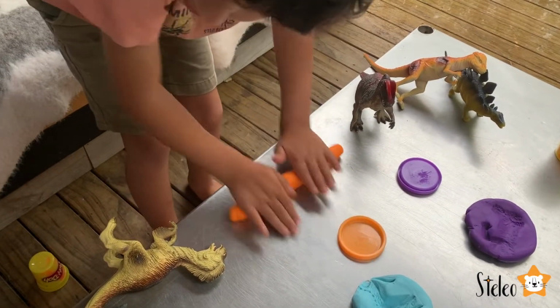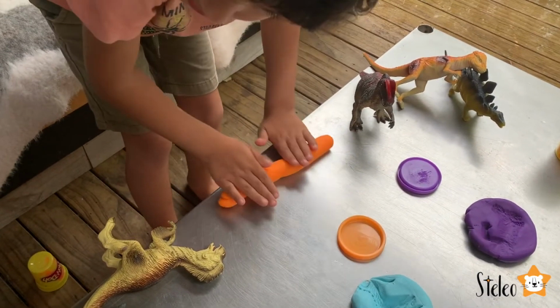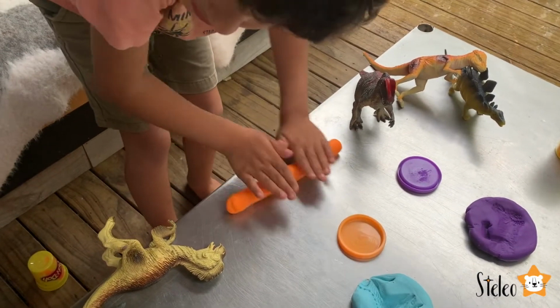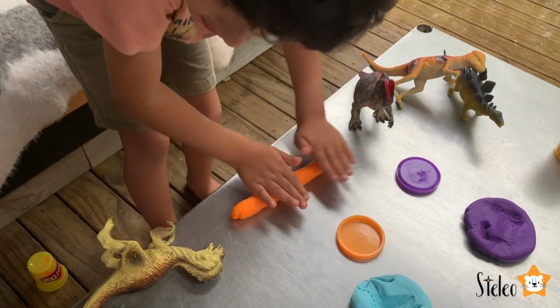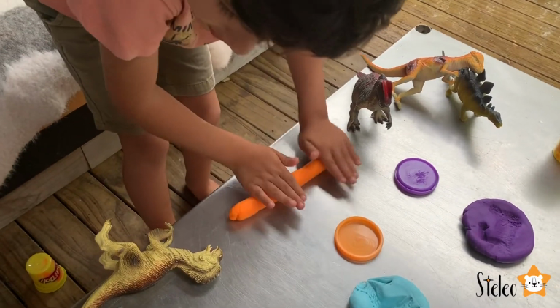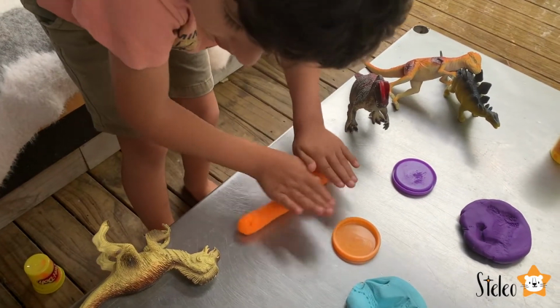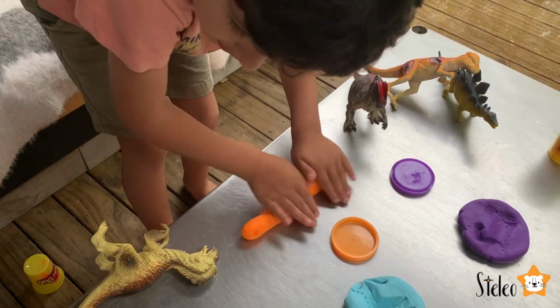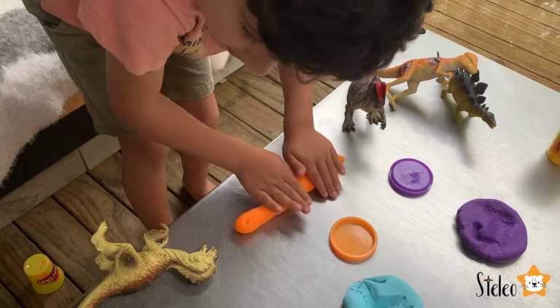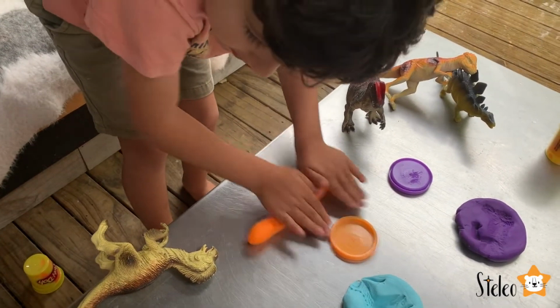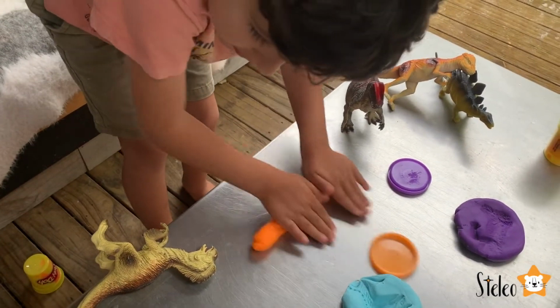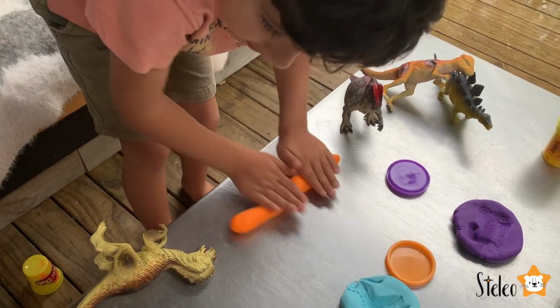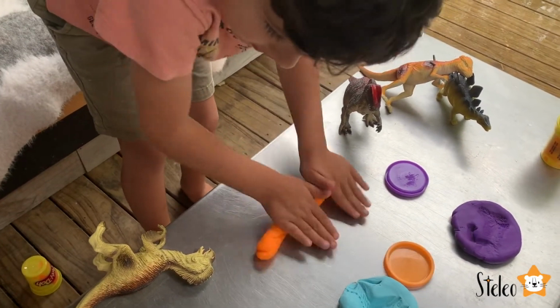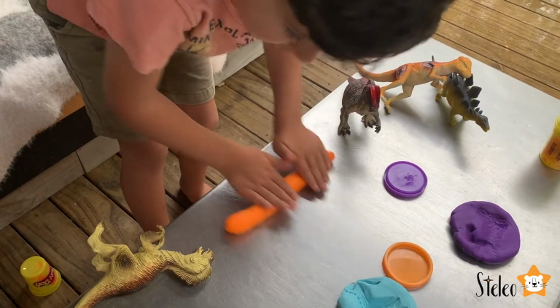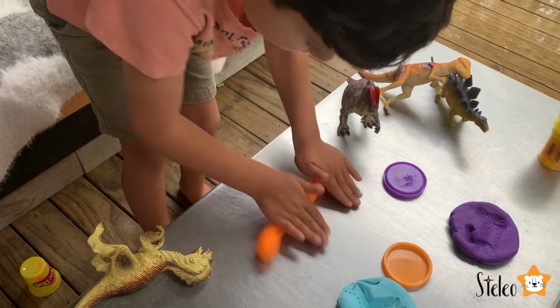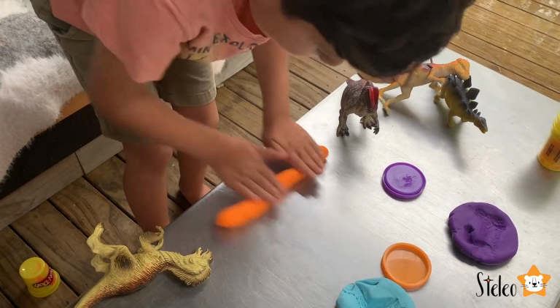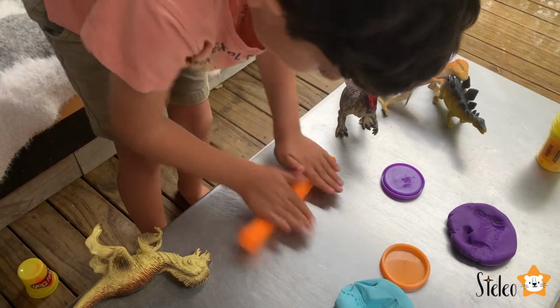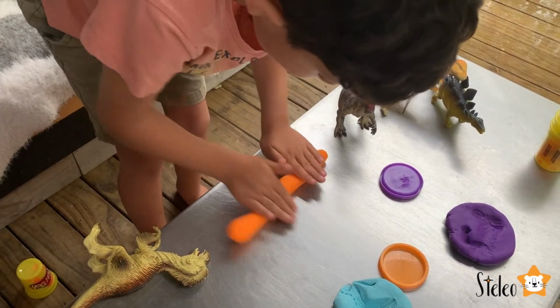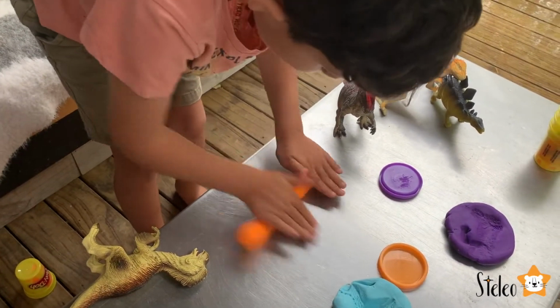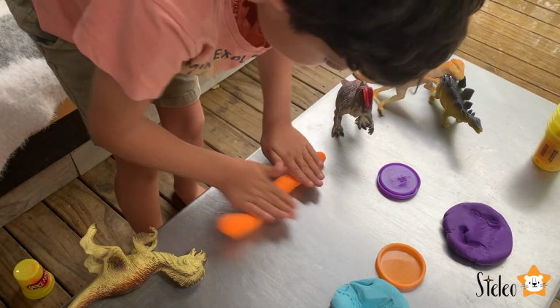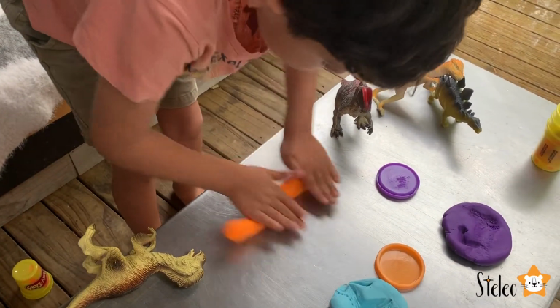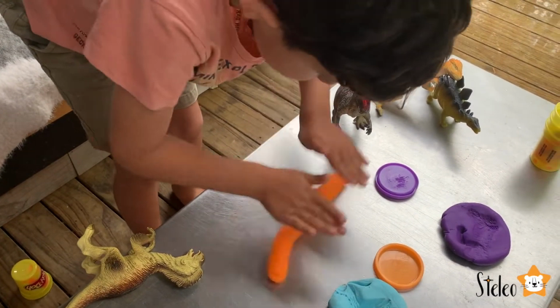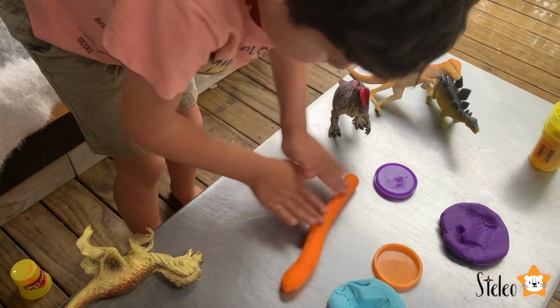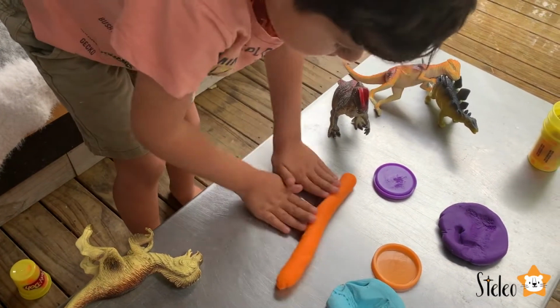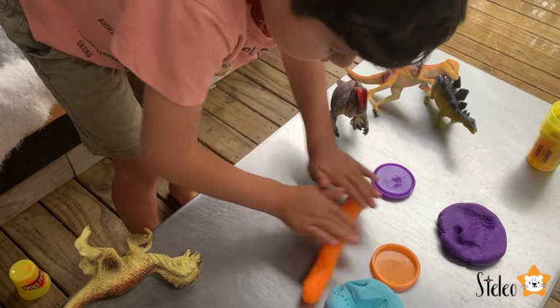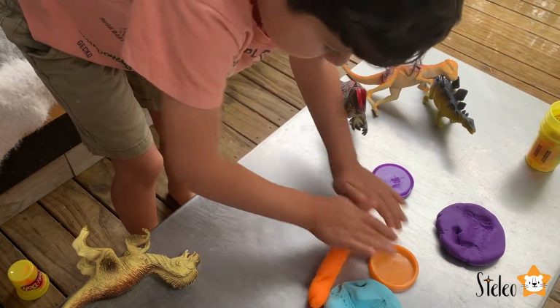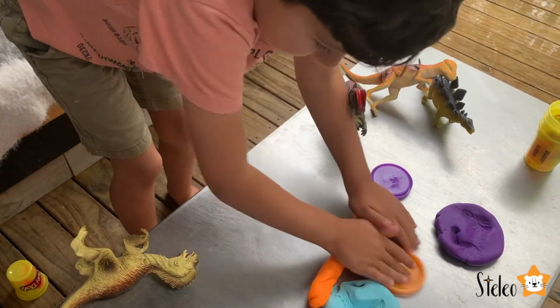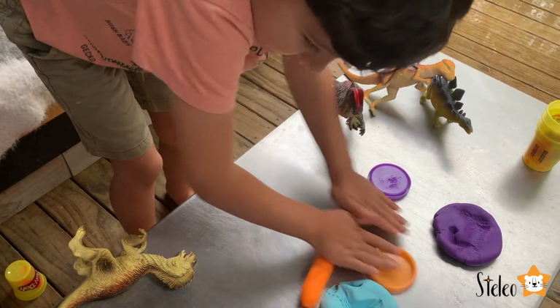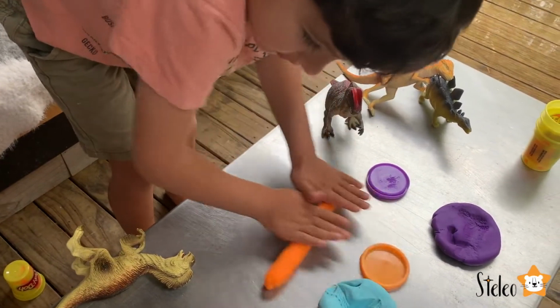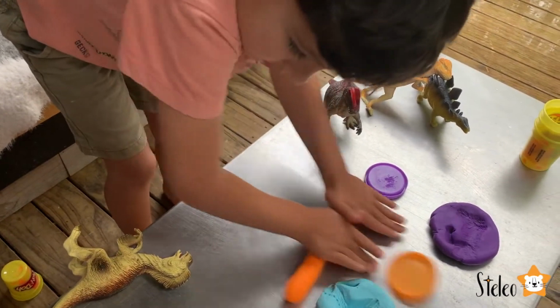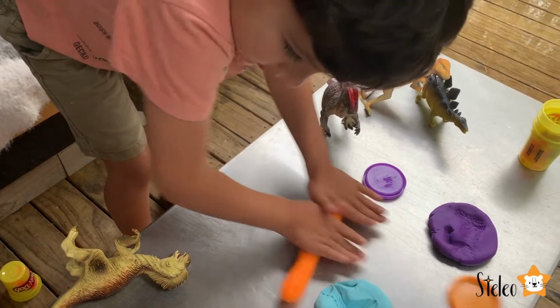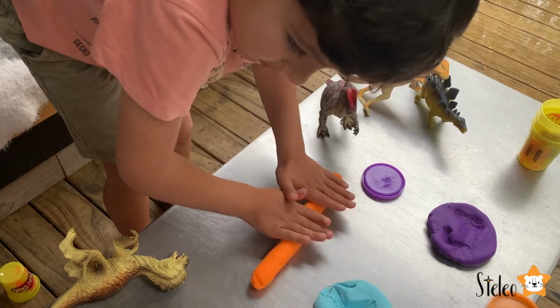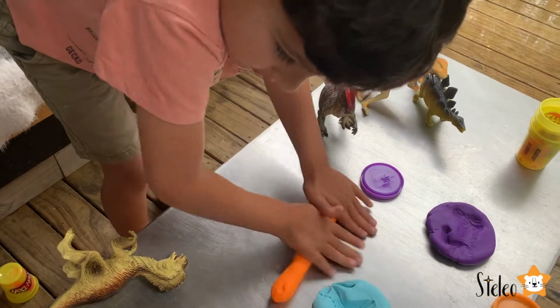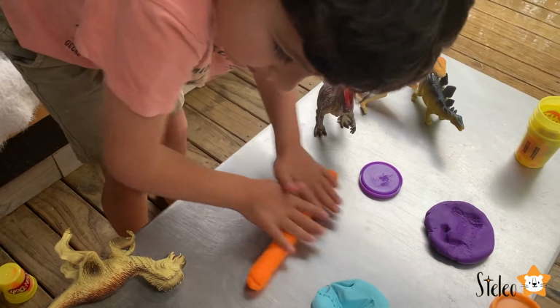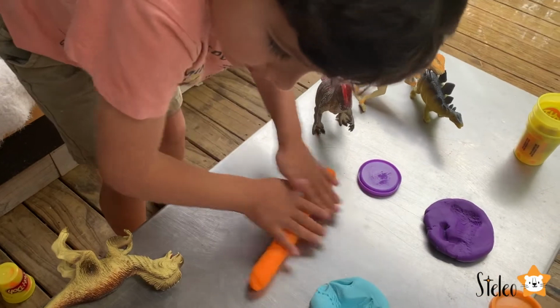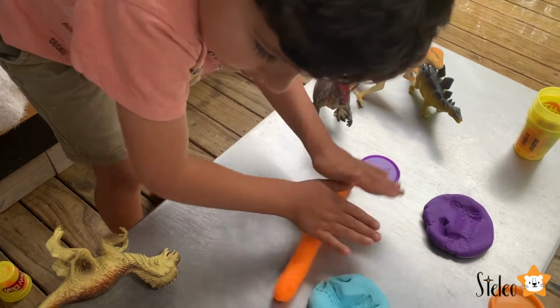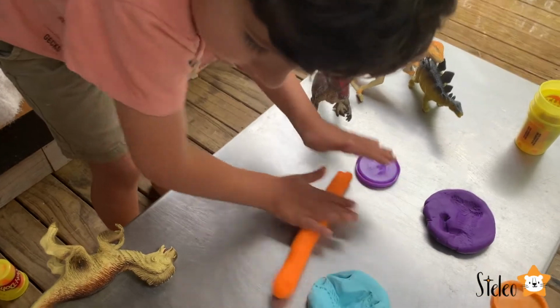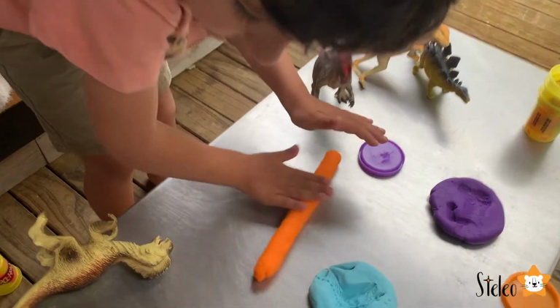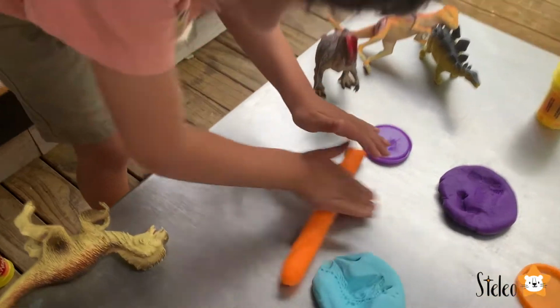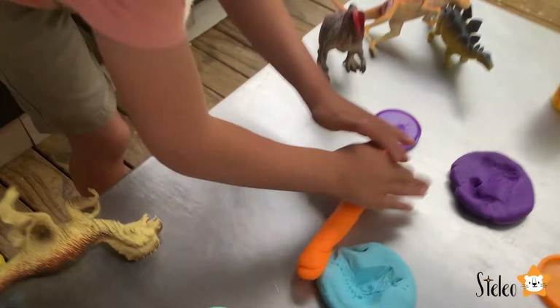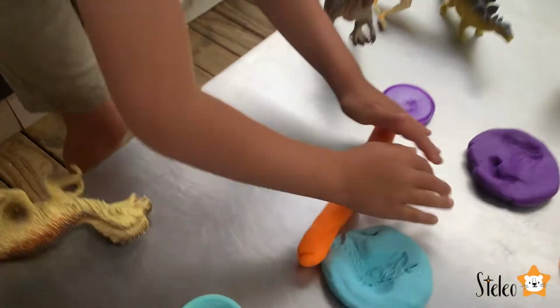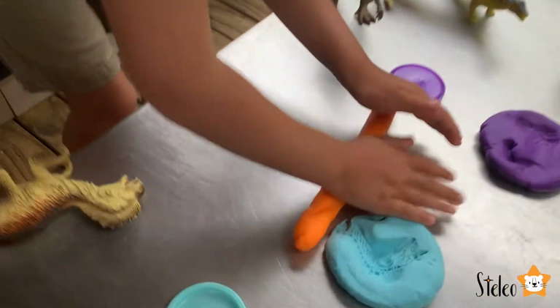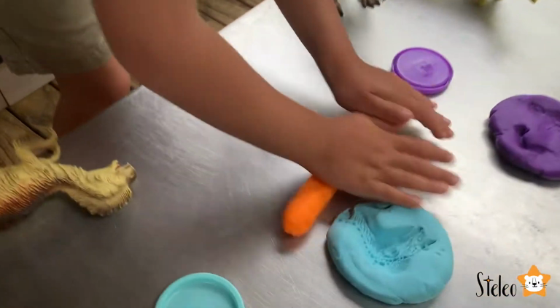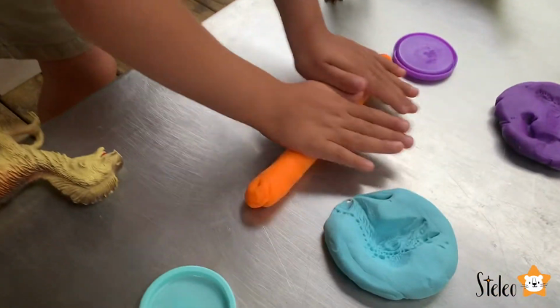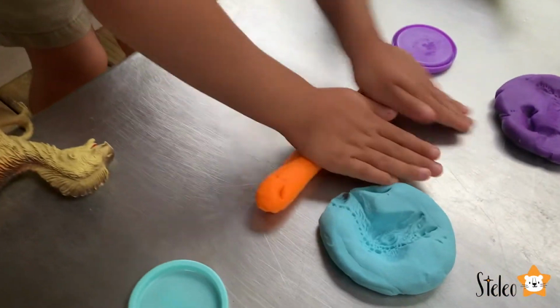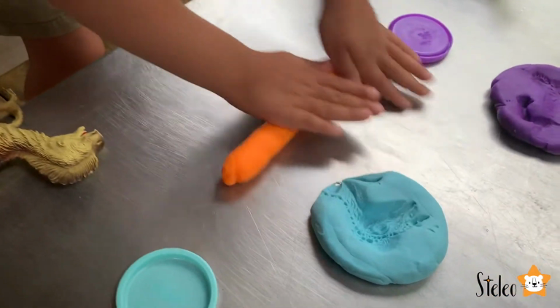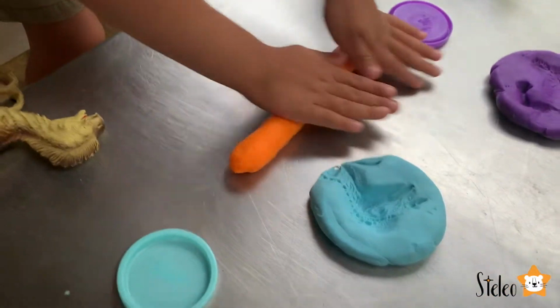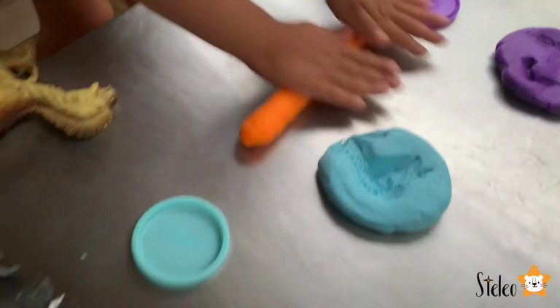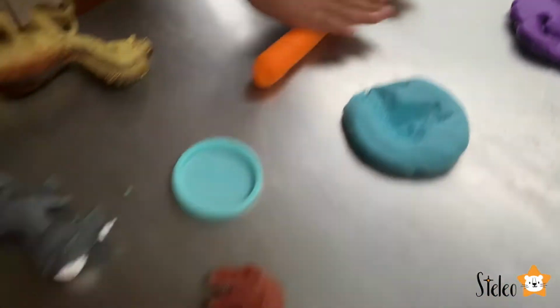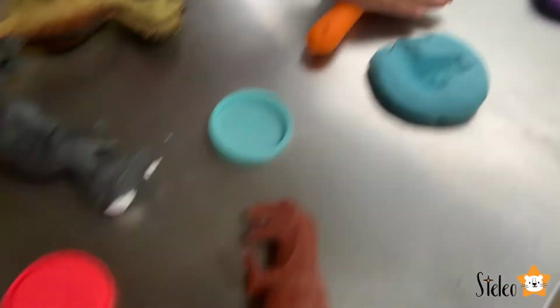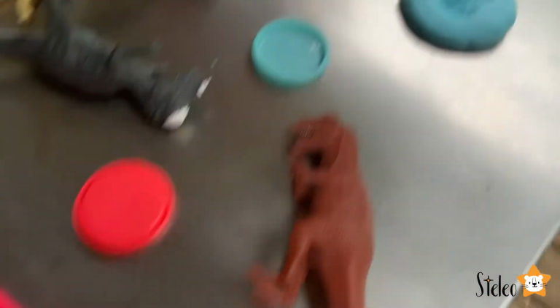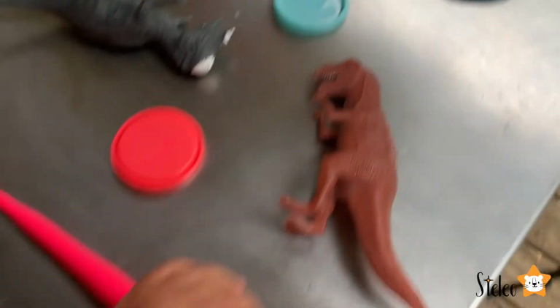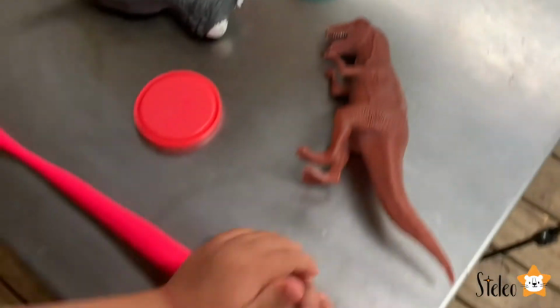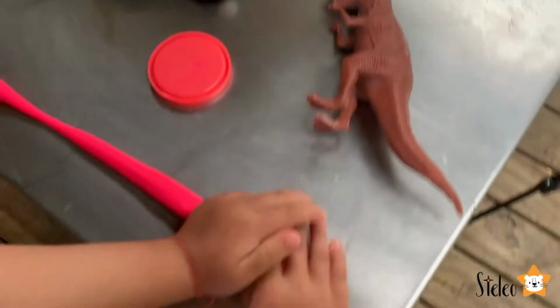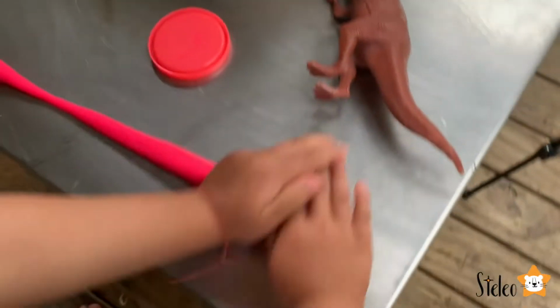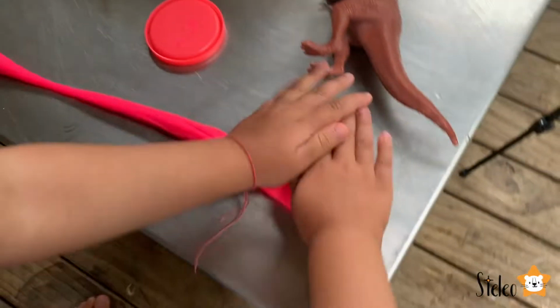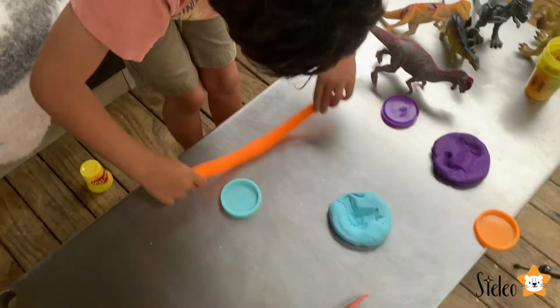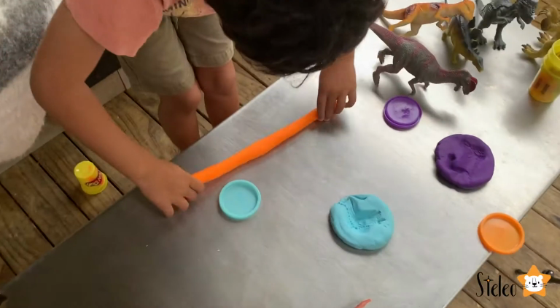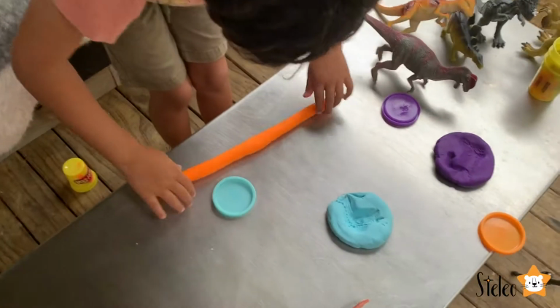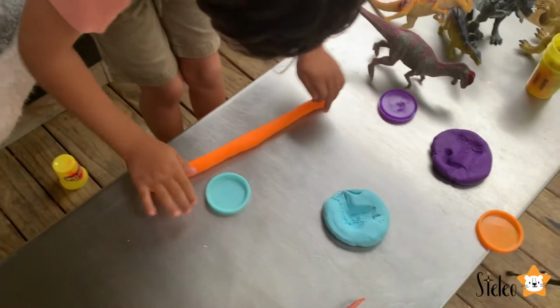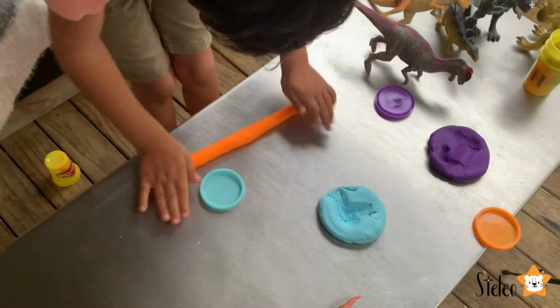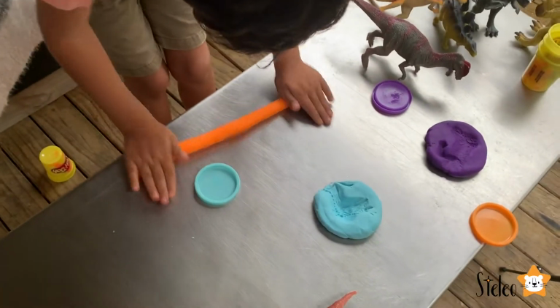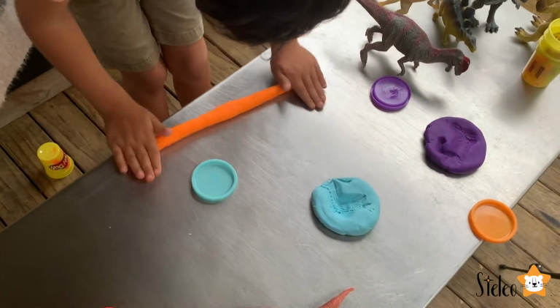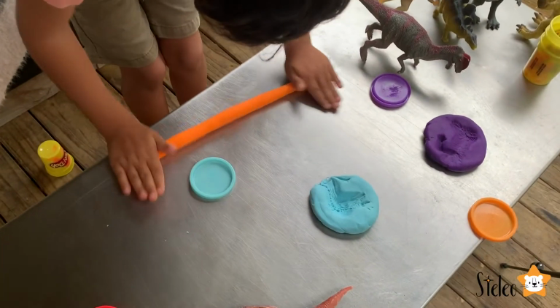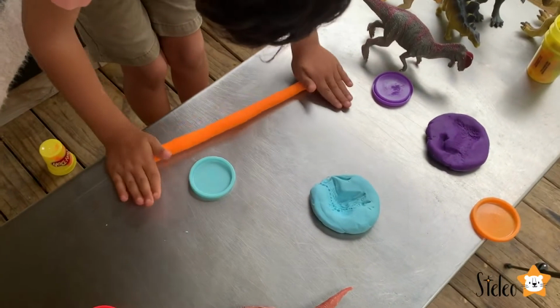Now flatten it out a little bit. Do you want to see it?